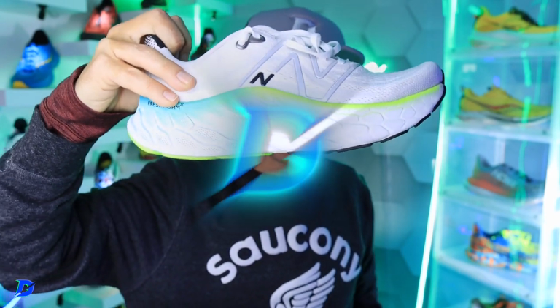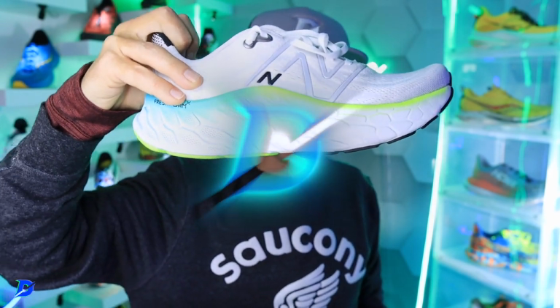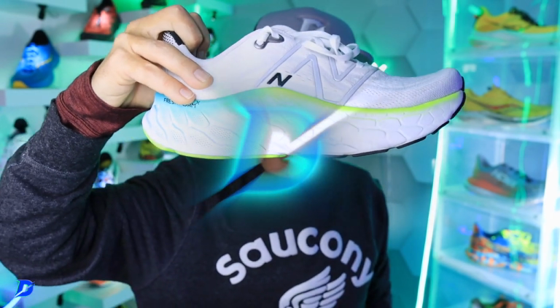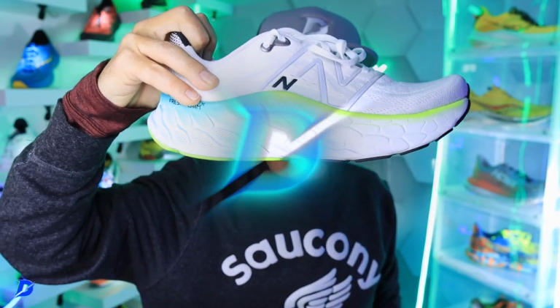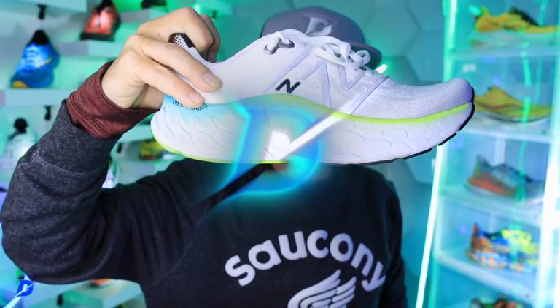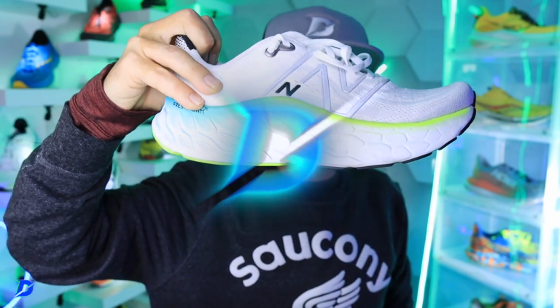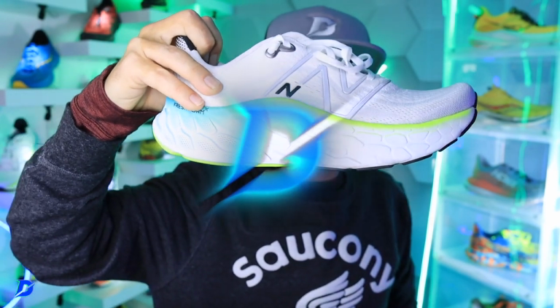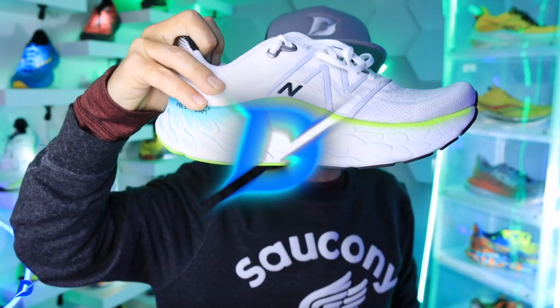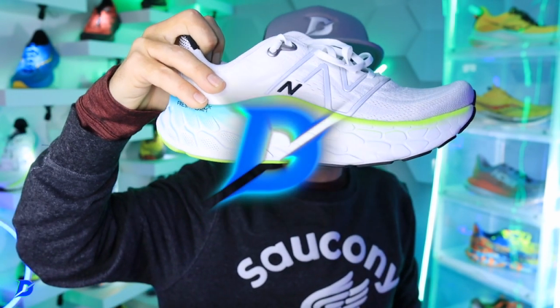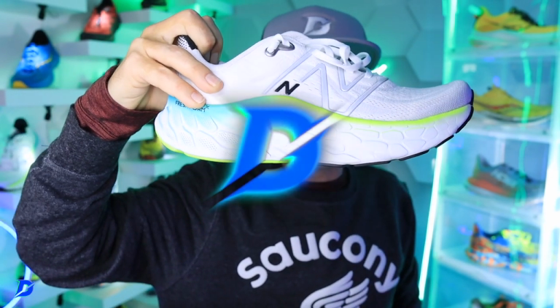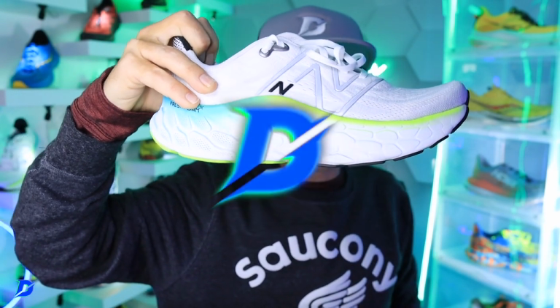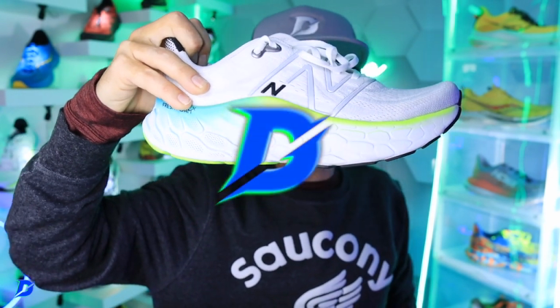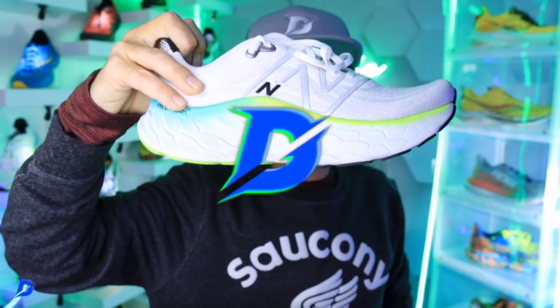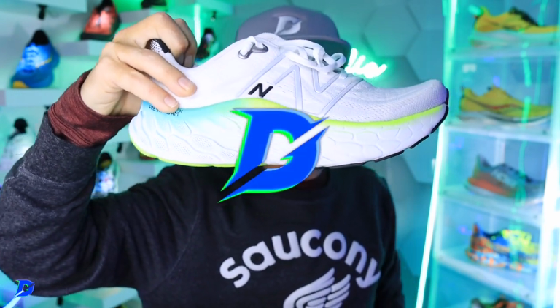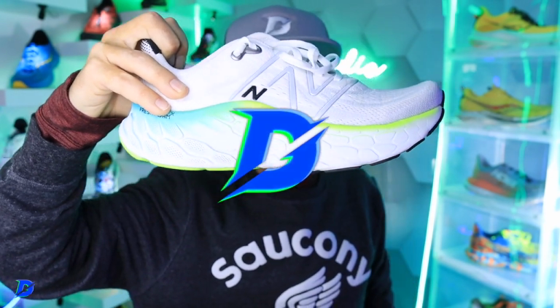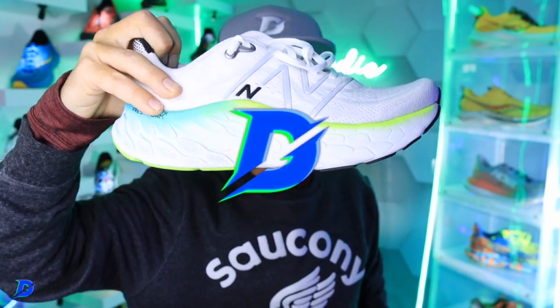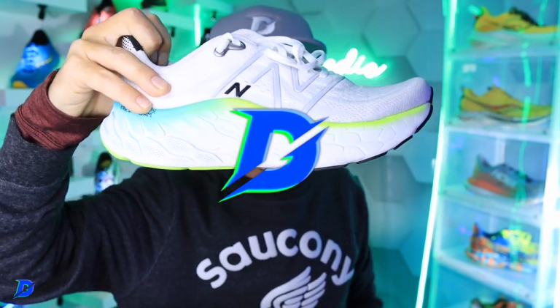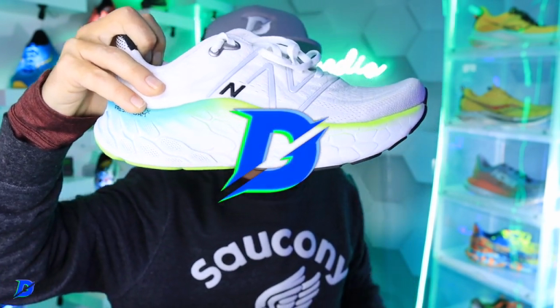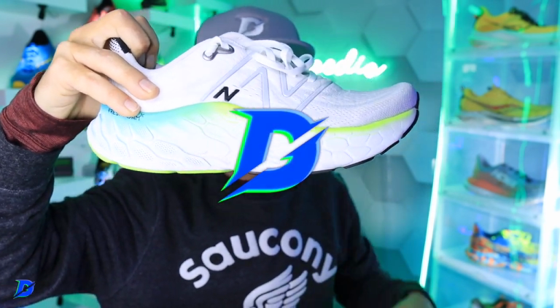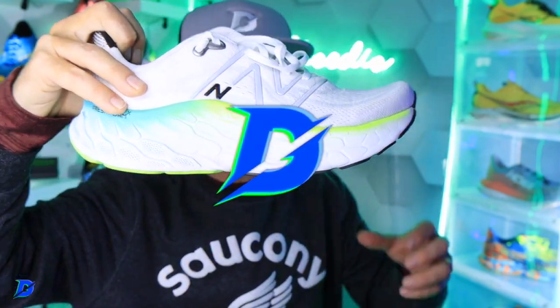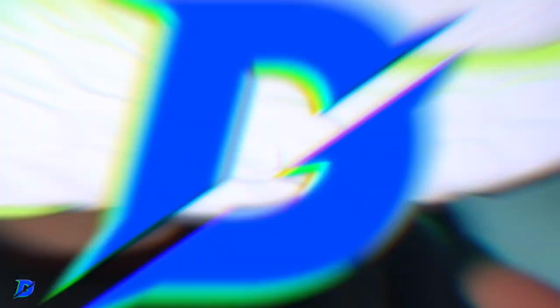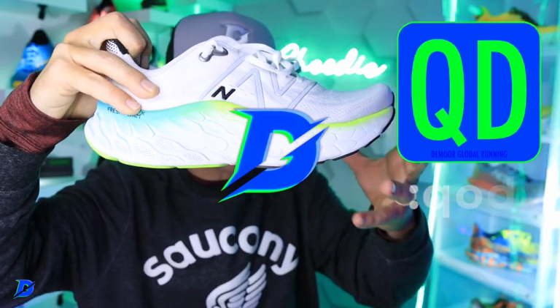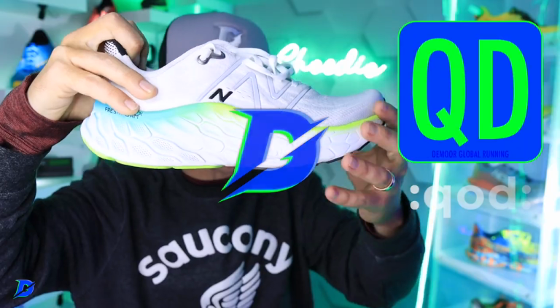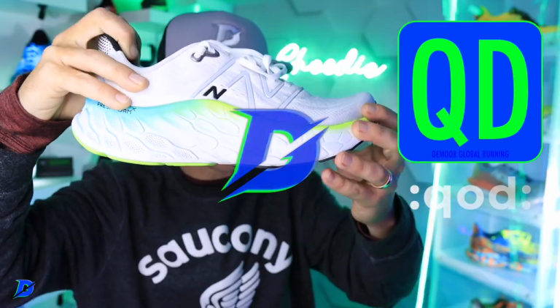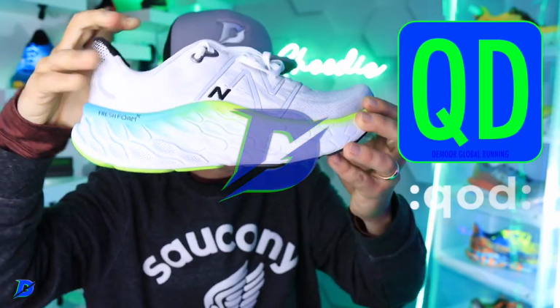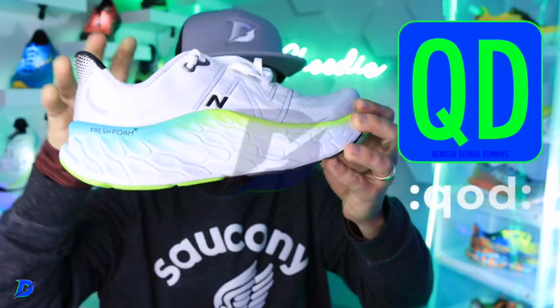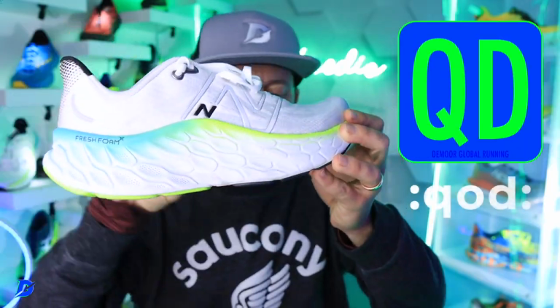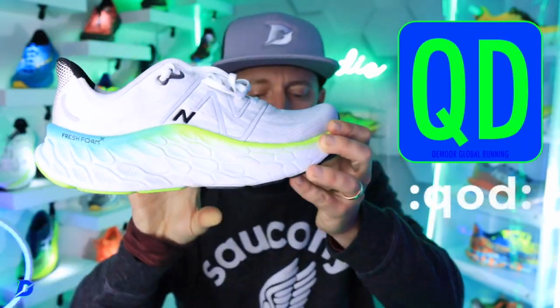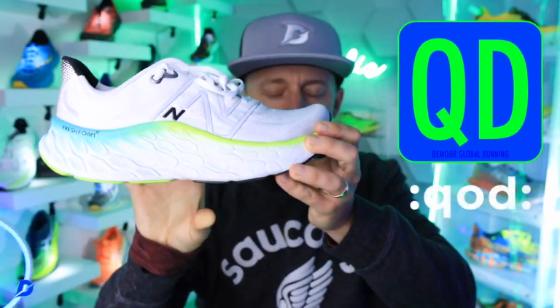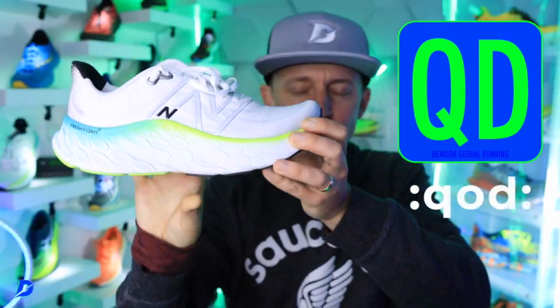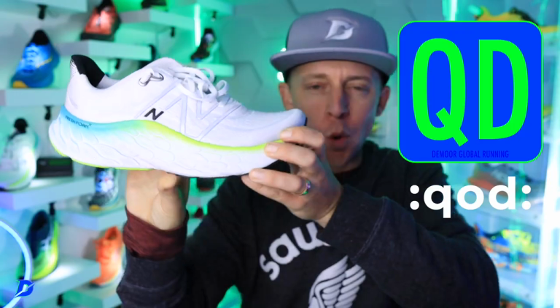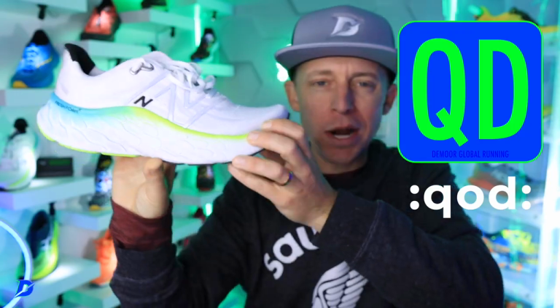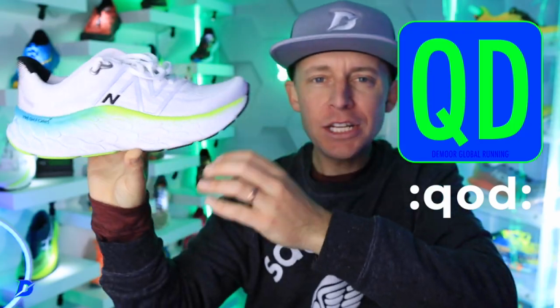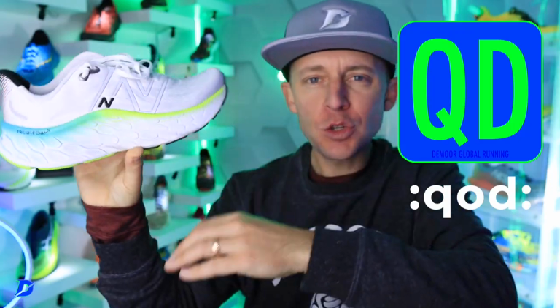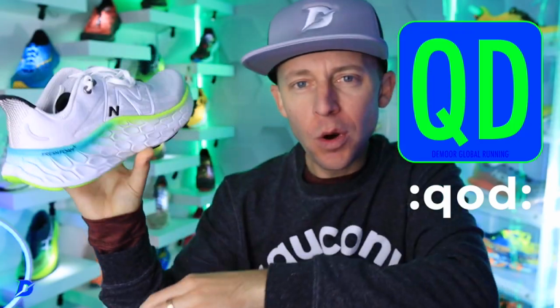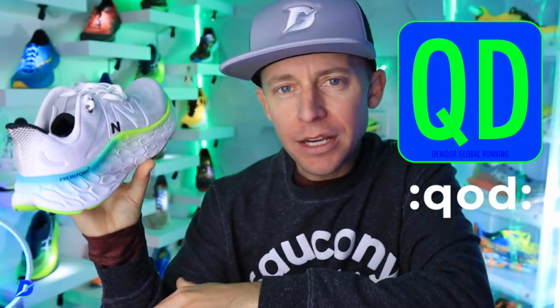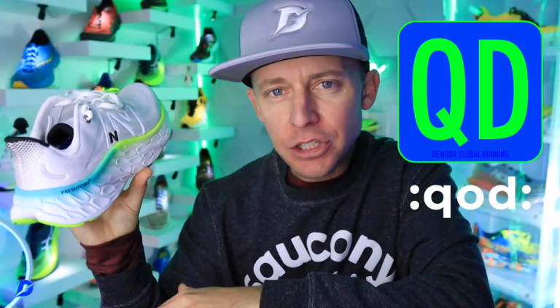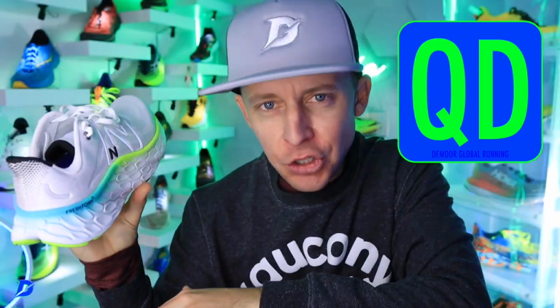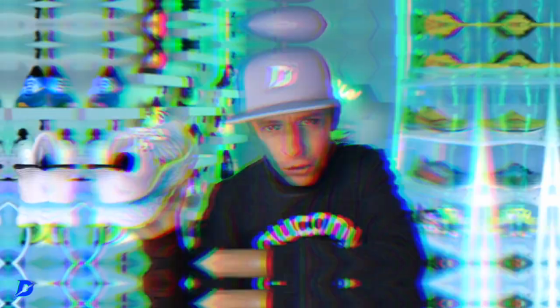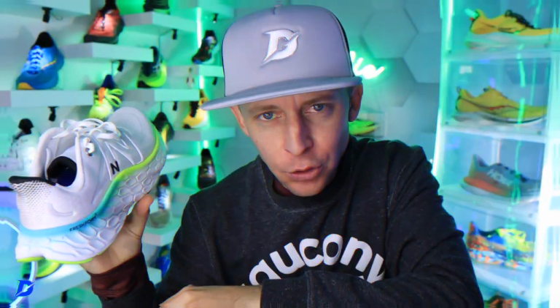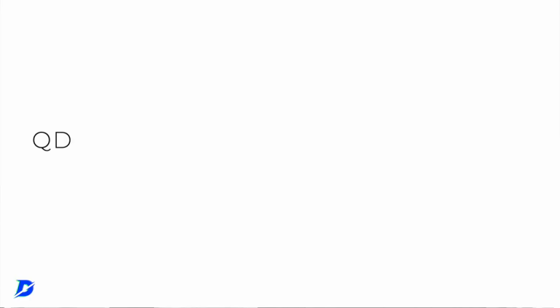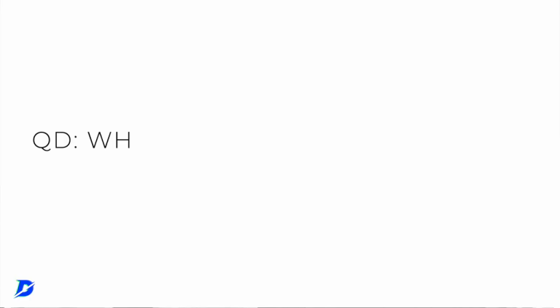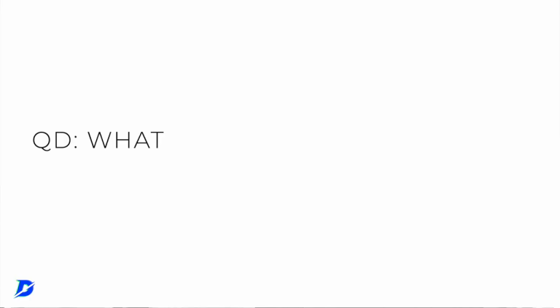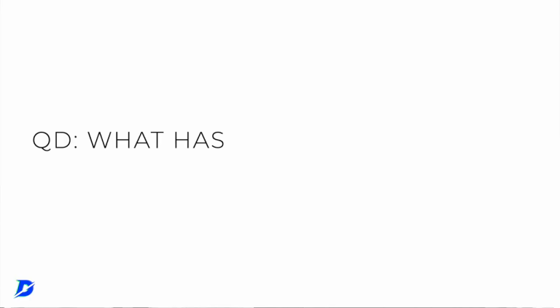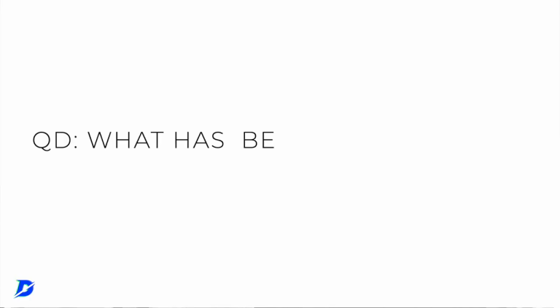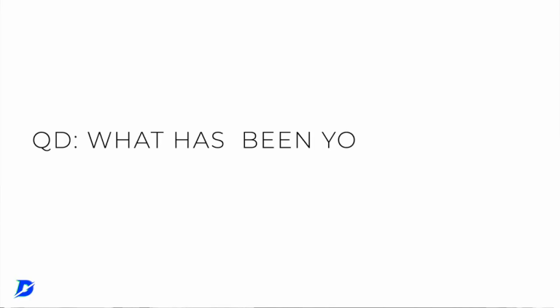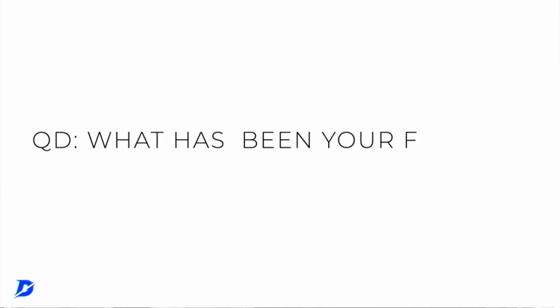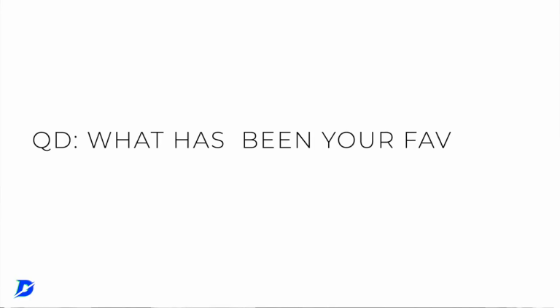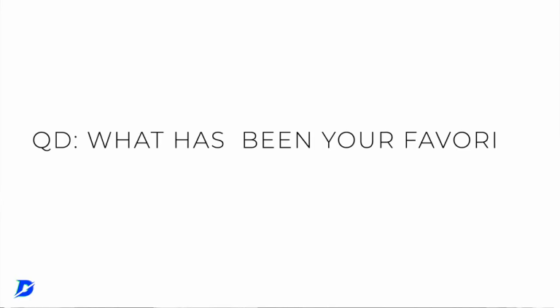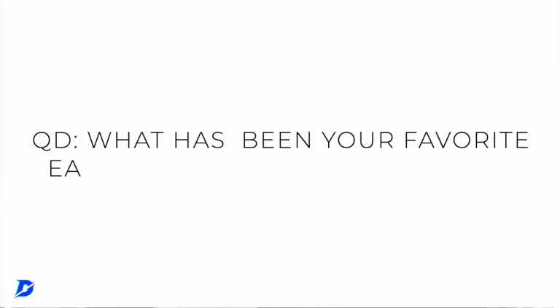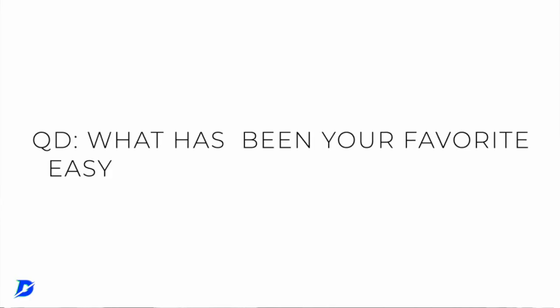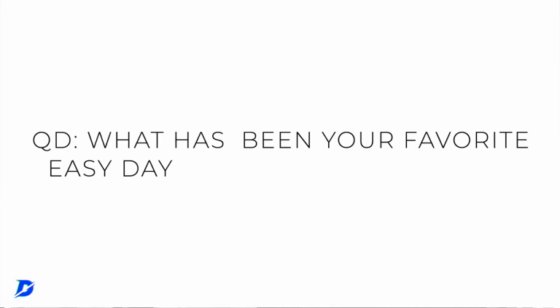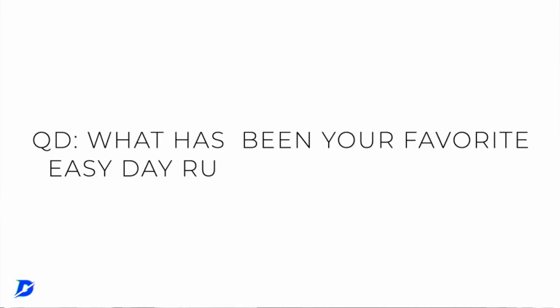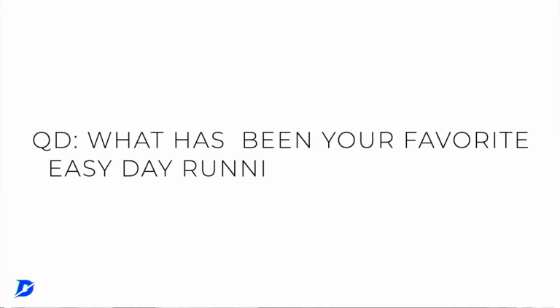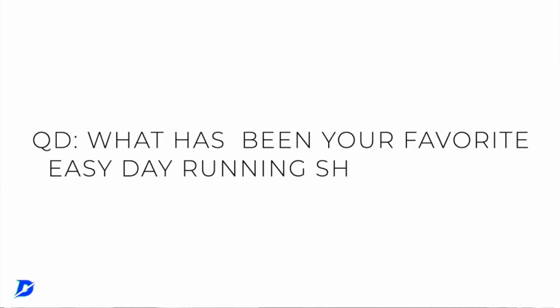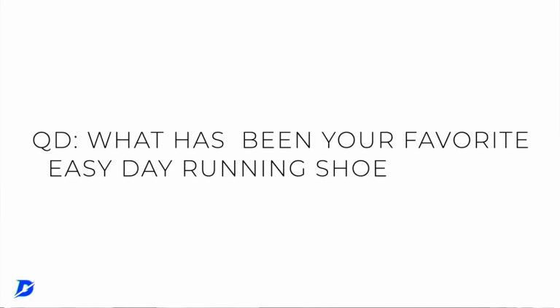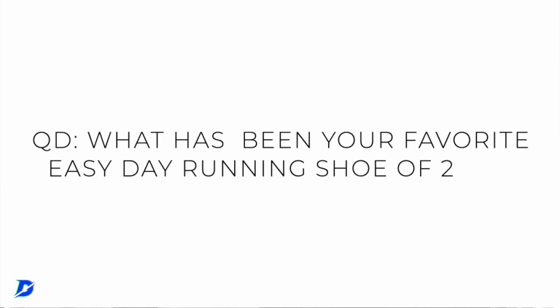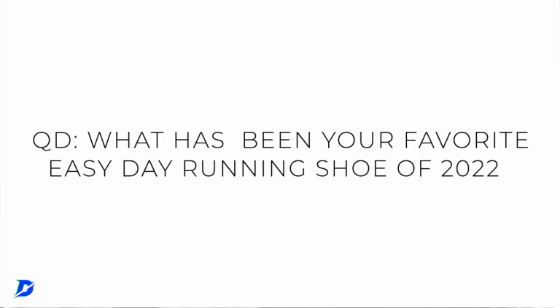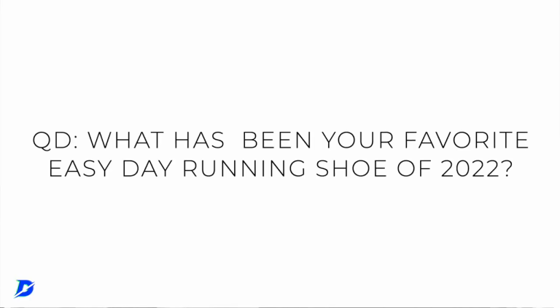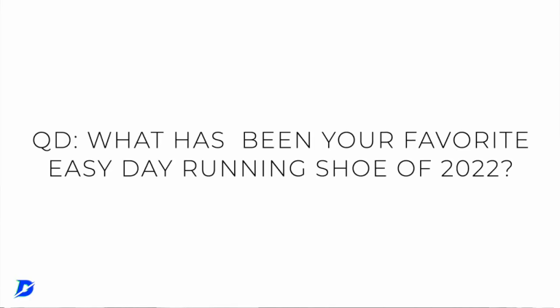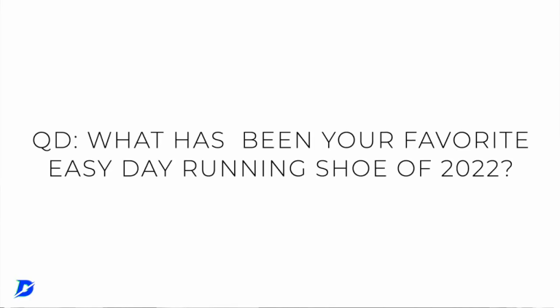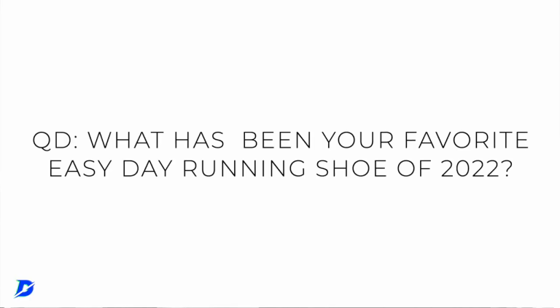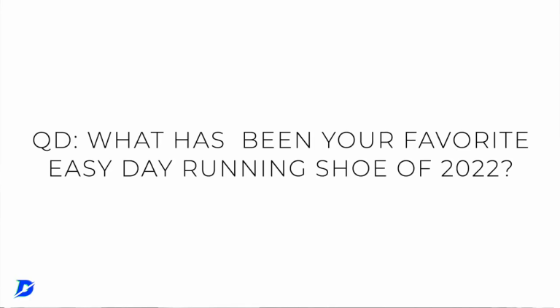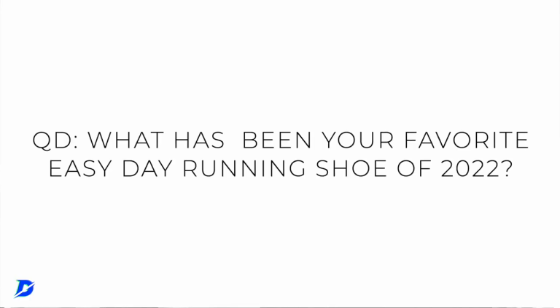Question of the day: What has been your favorite 2022 Easy Day running shoe?